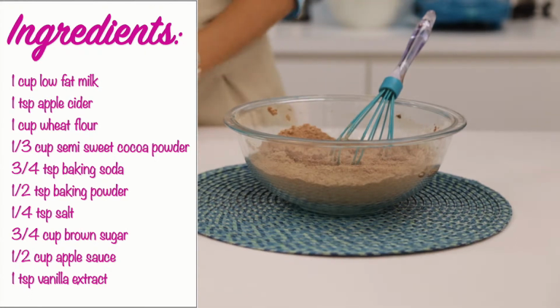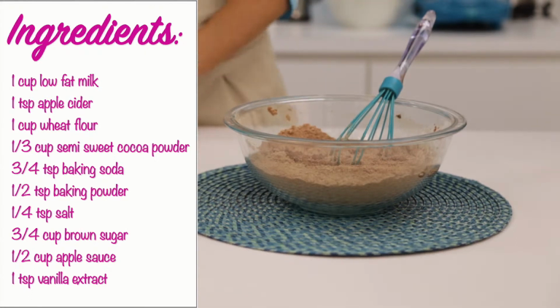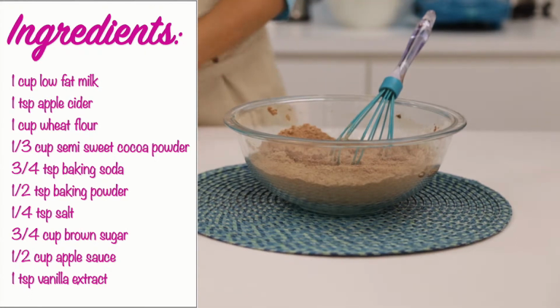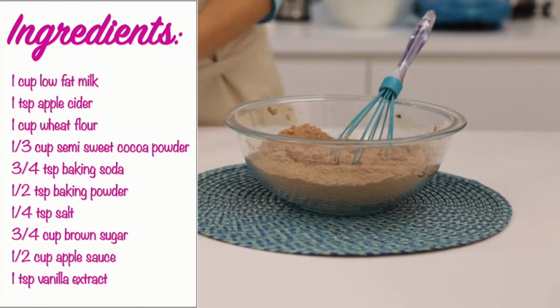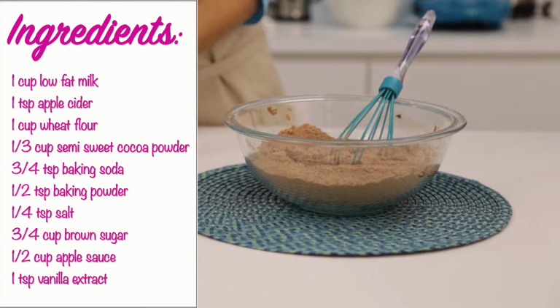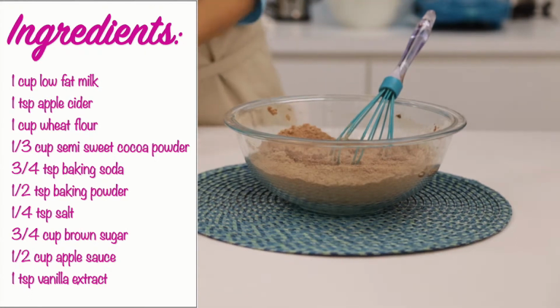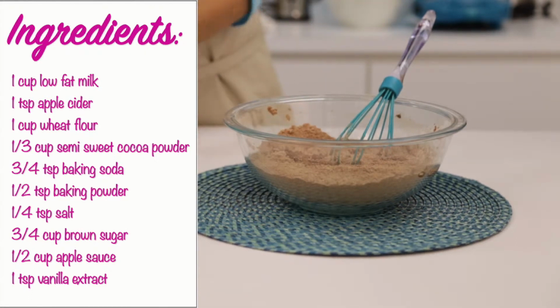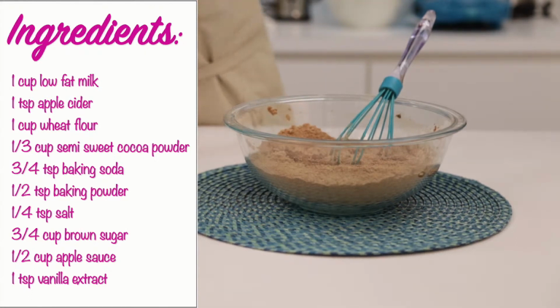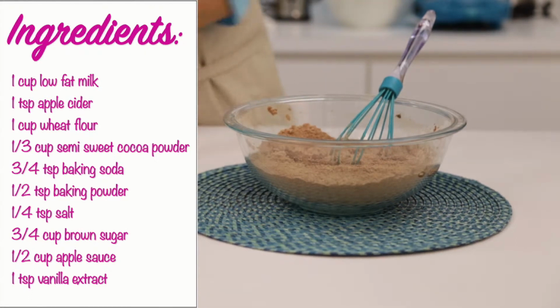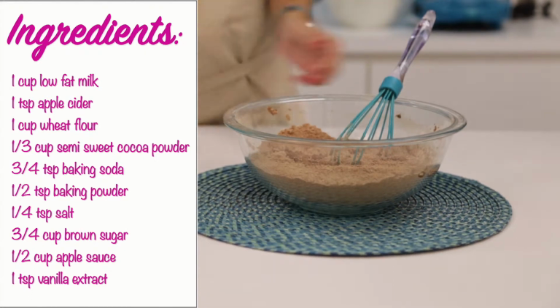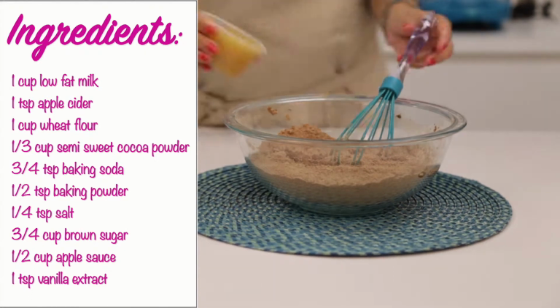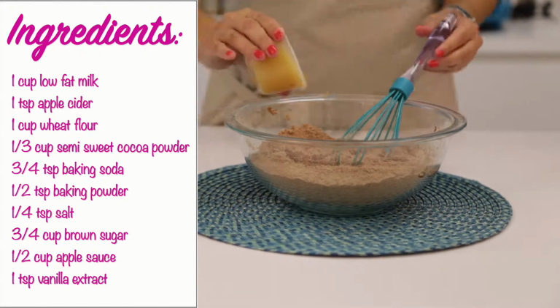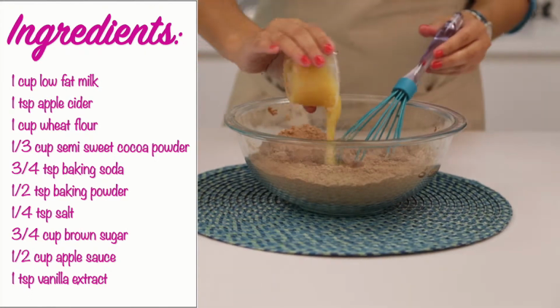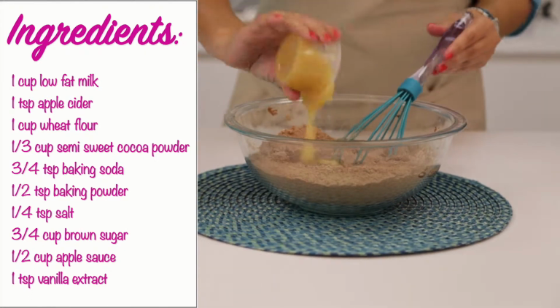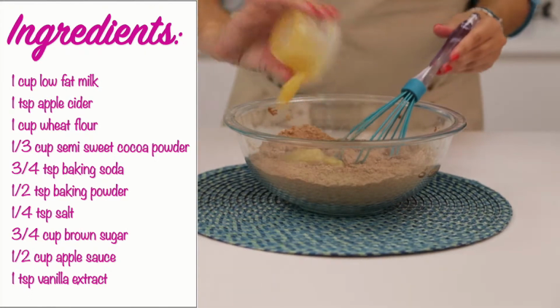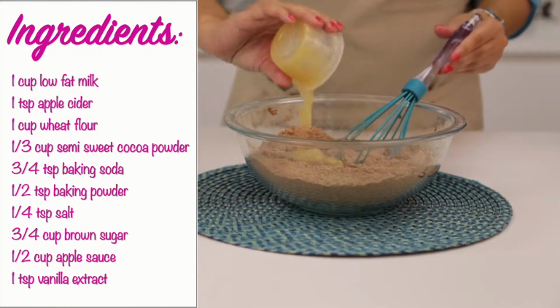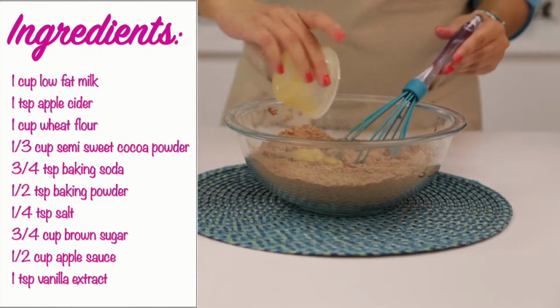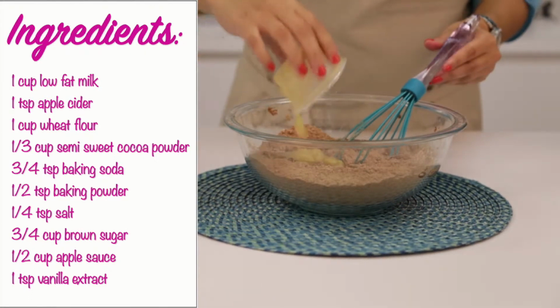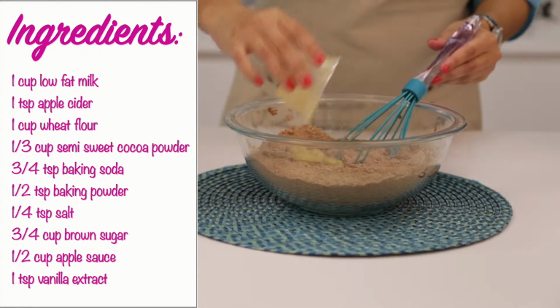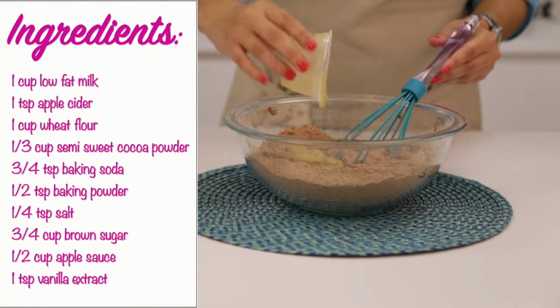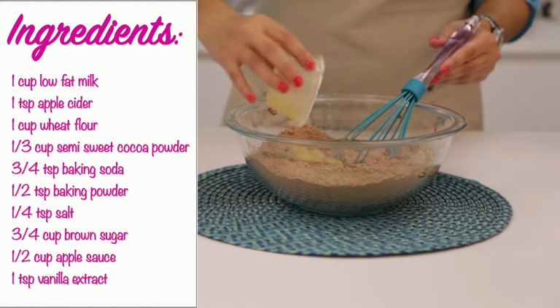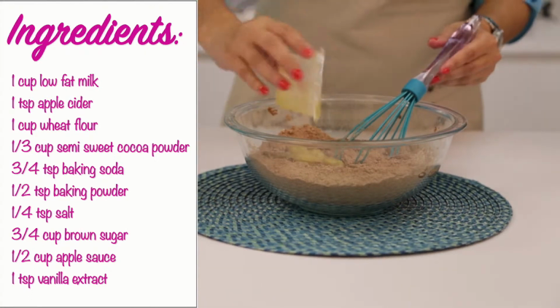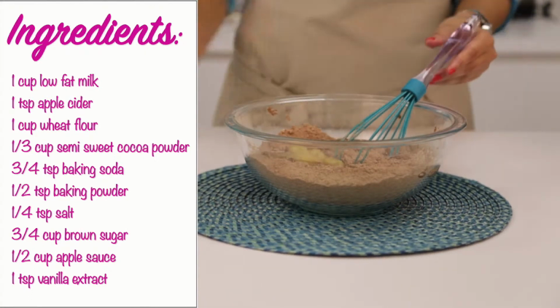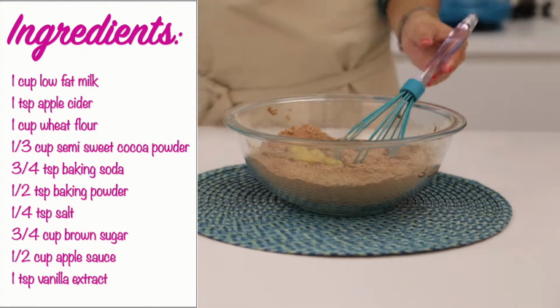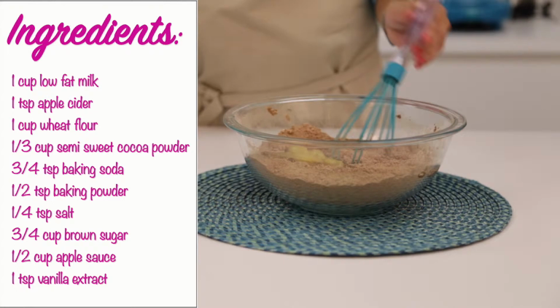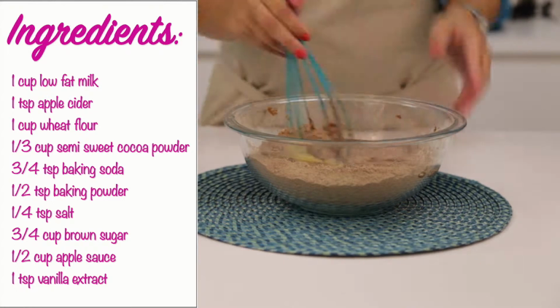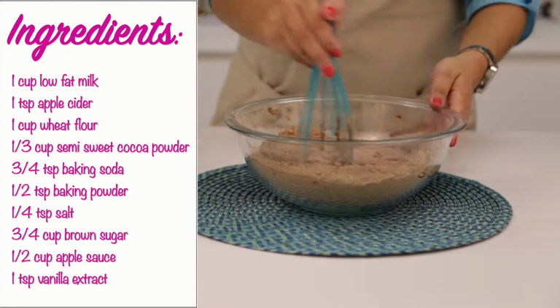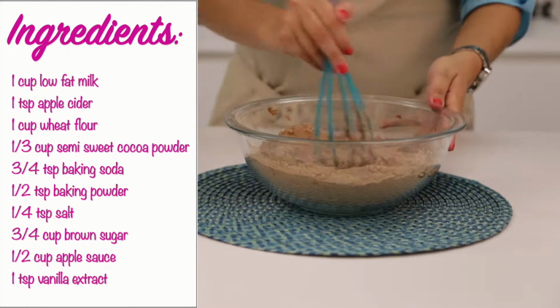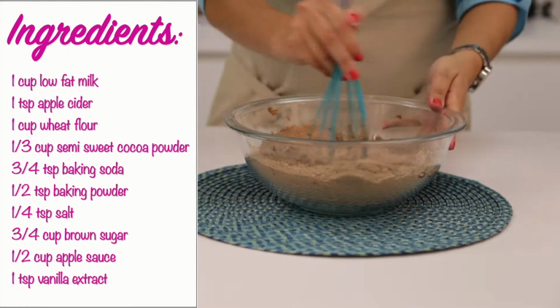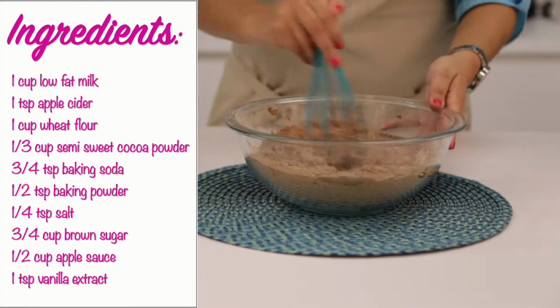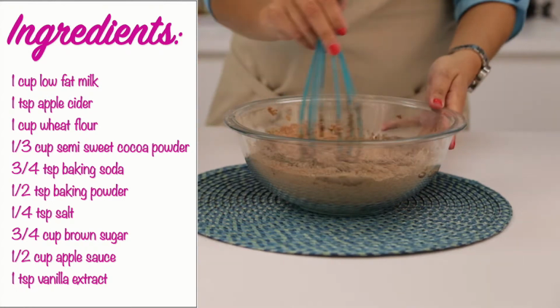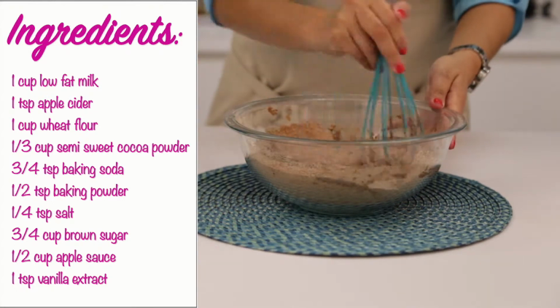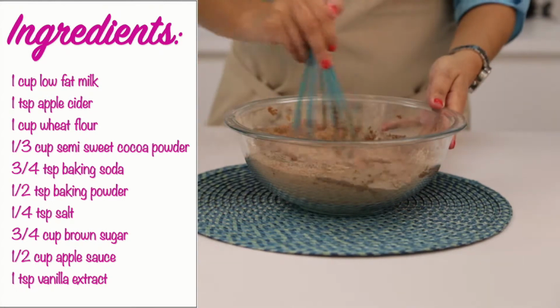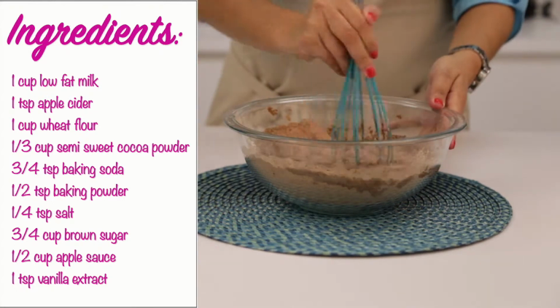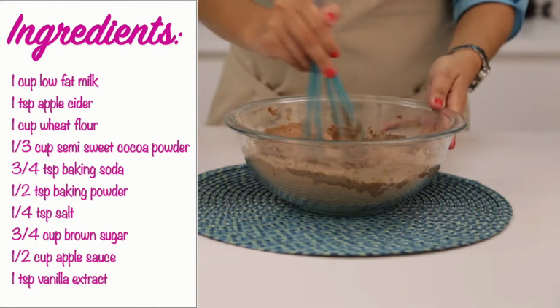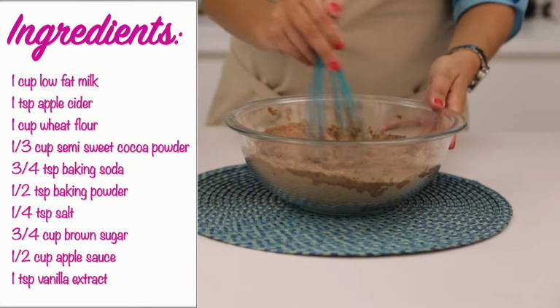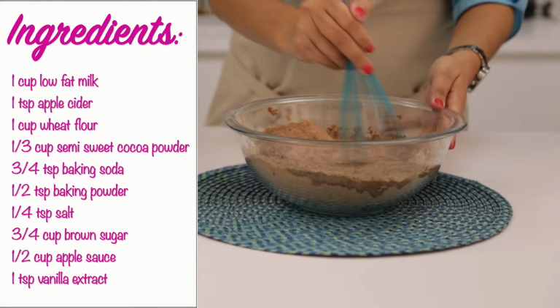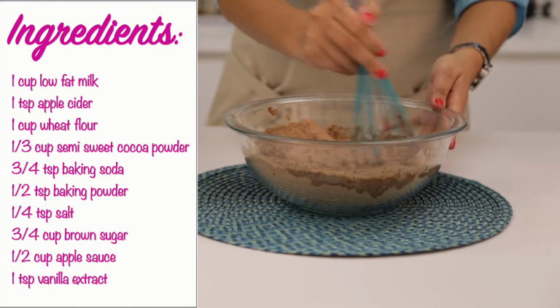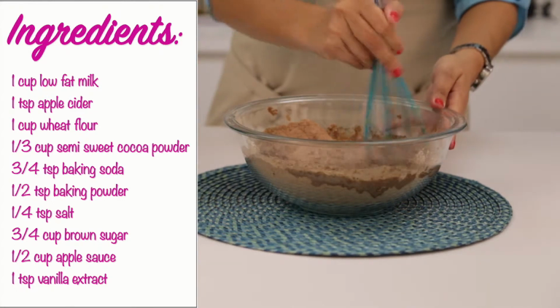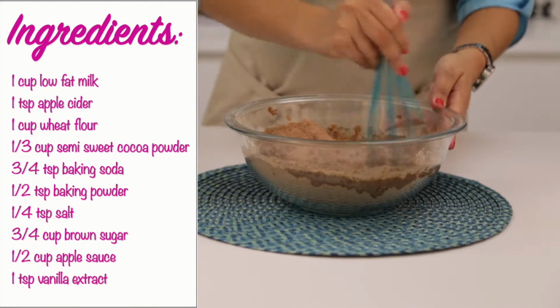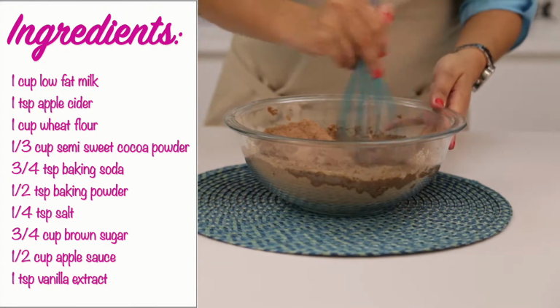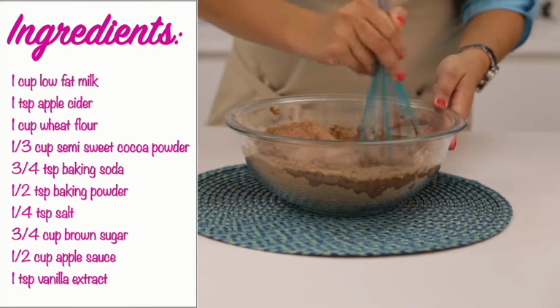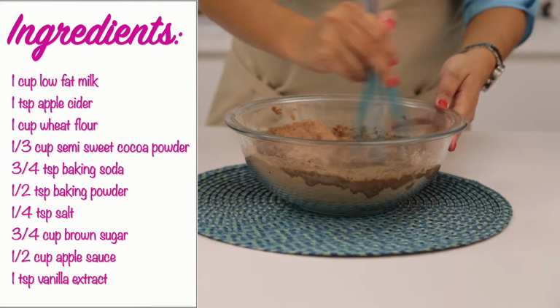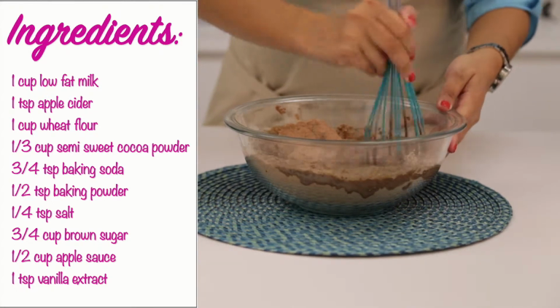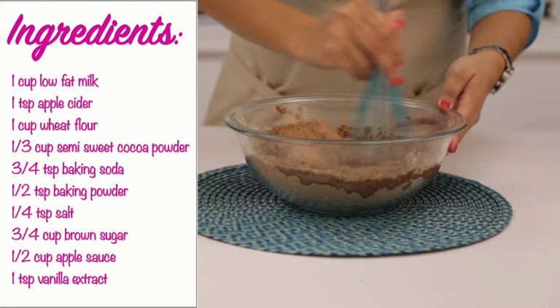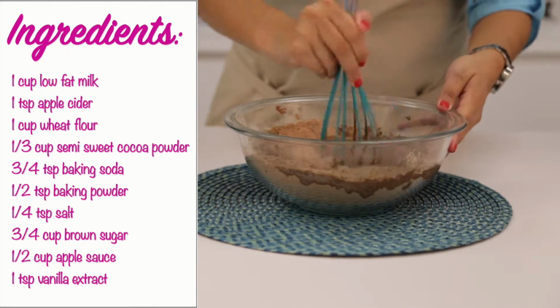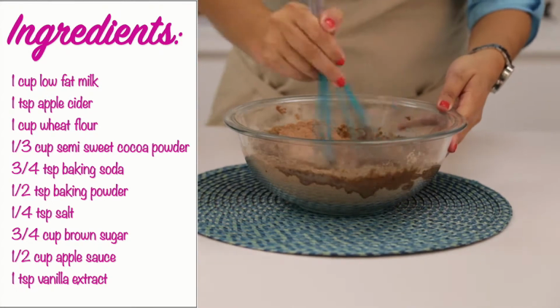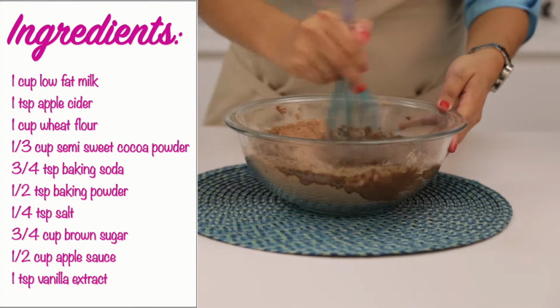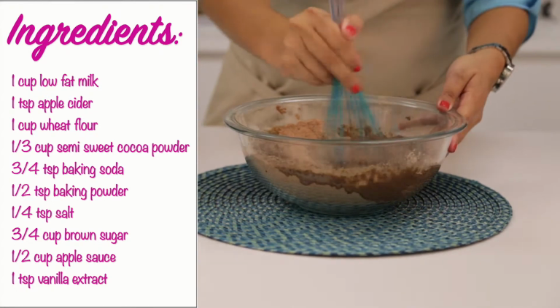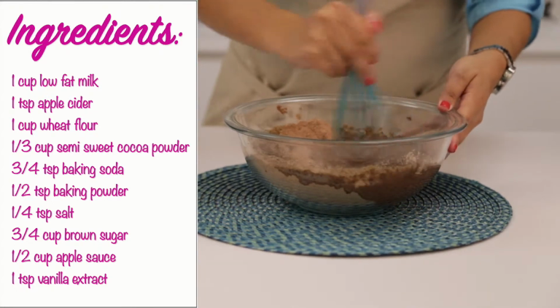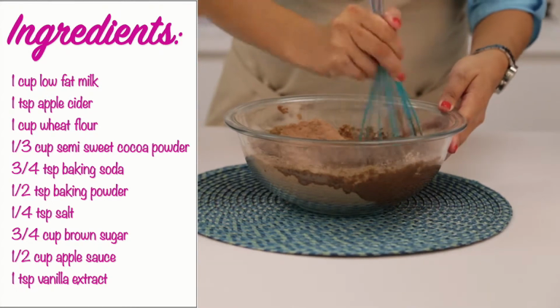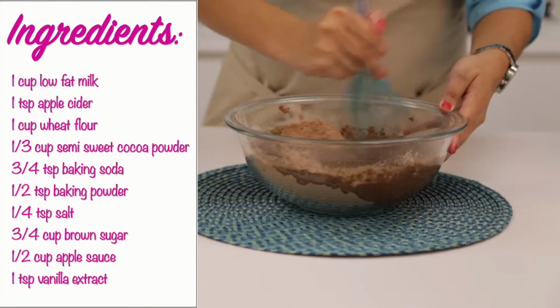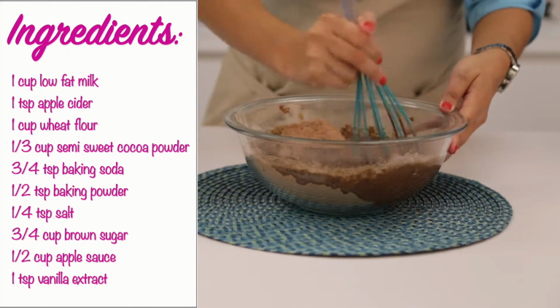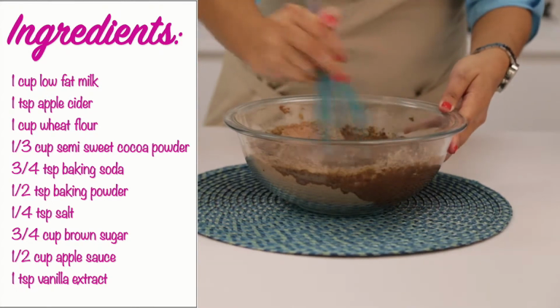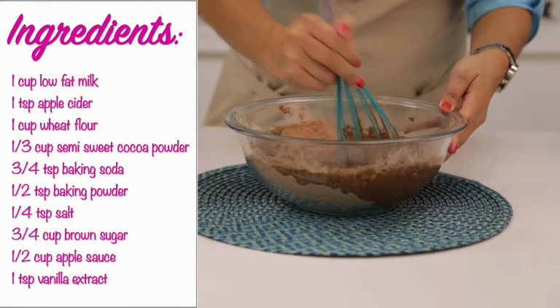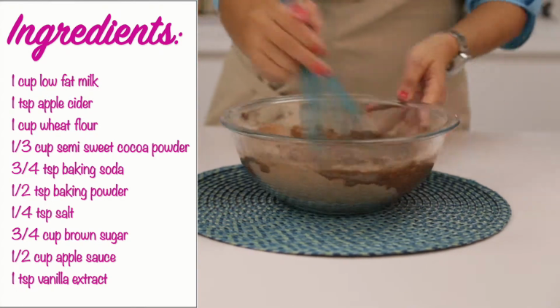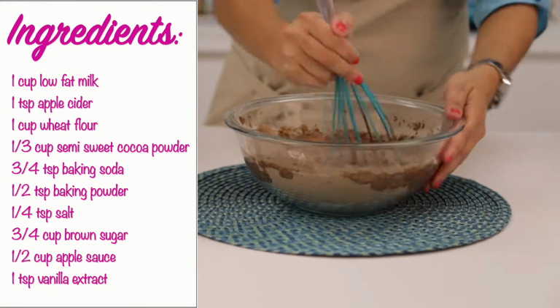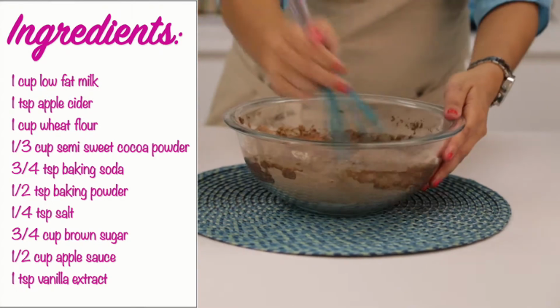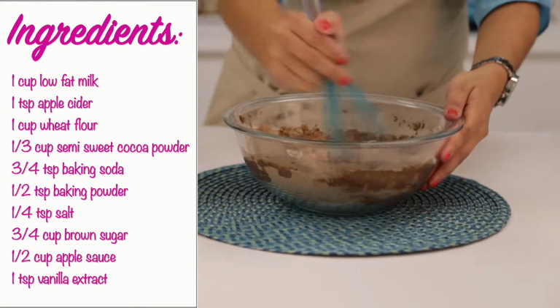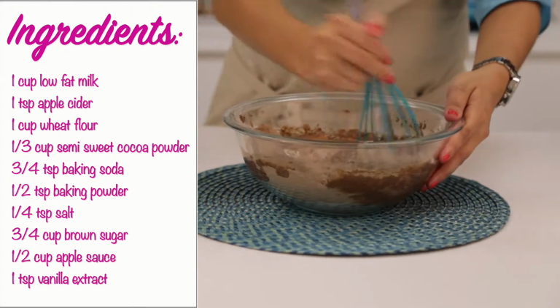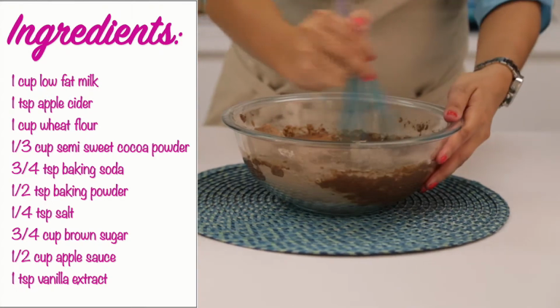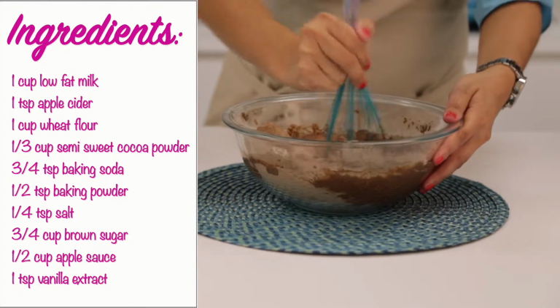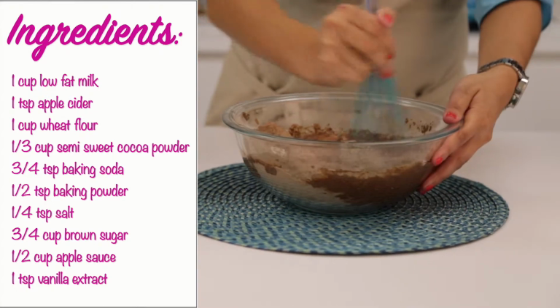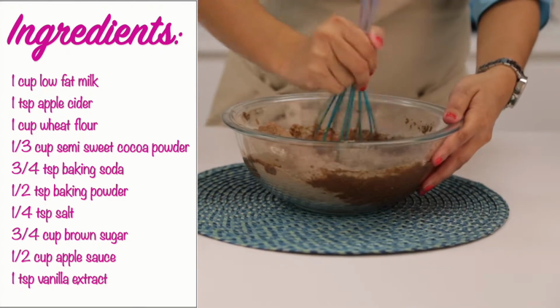3 fourths cup of brown sugar, 1 half cup of applesauce, and 1 teaspoon of vanilla extract.